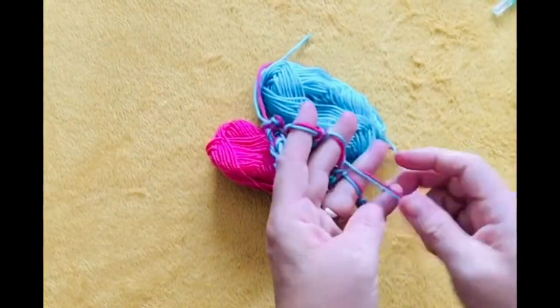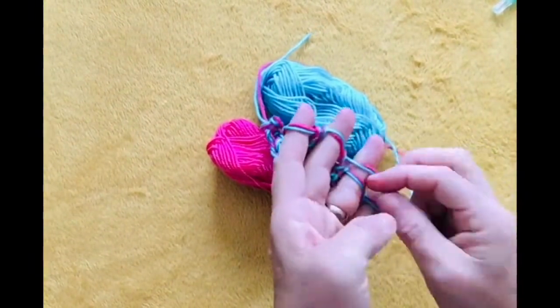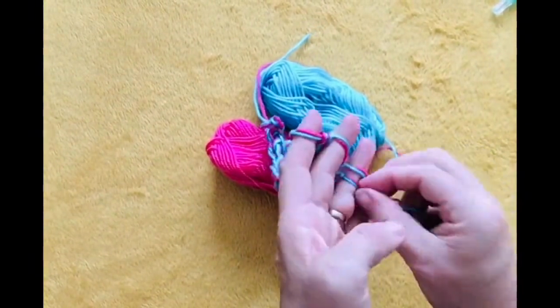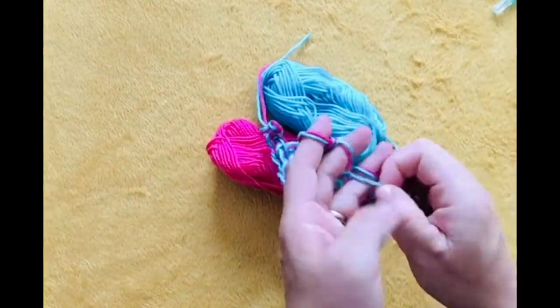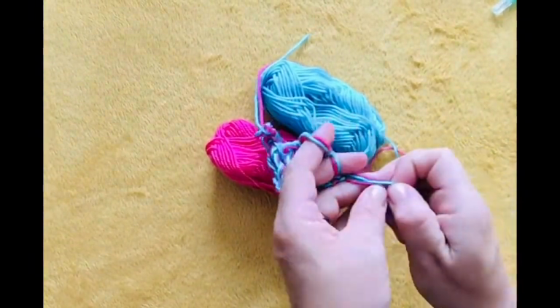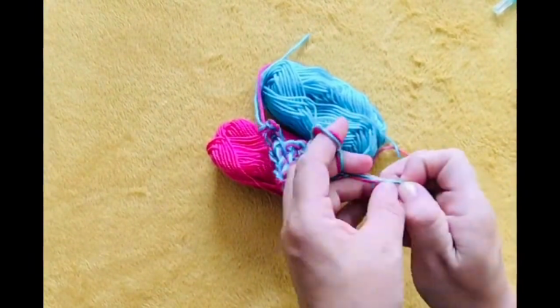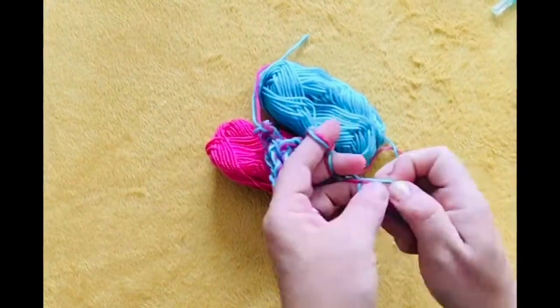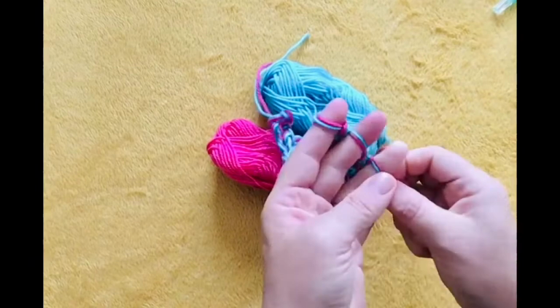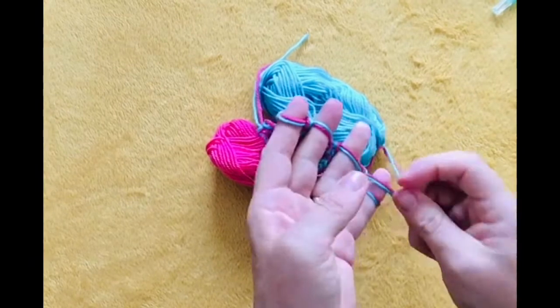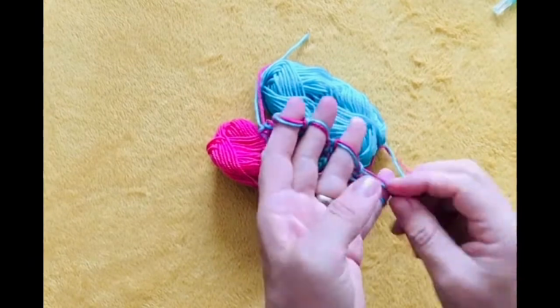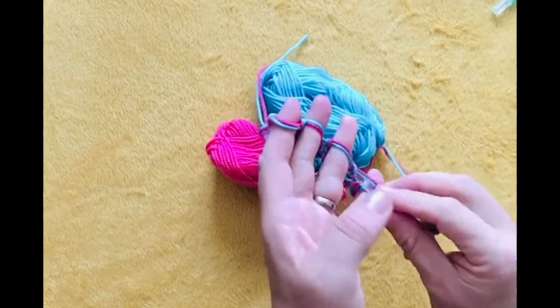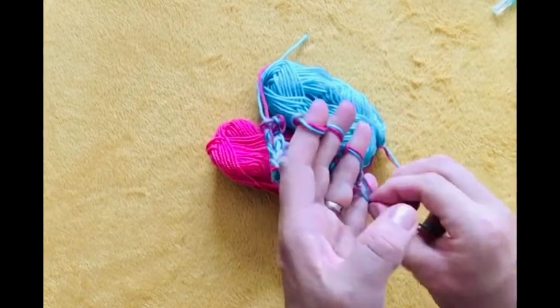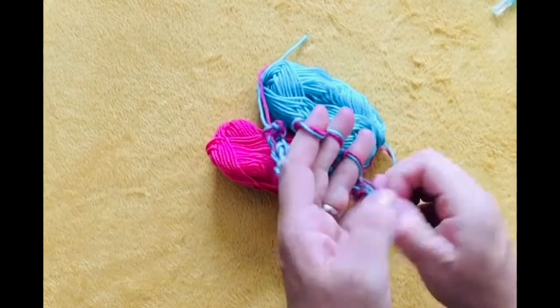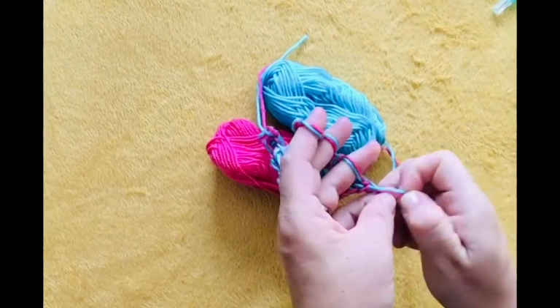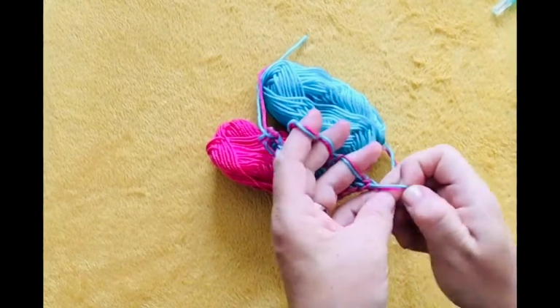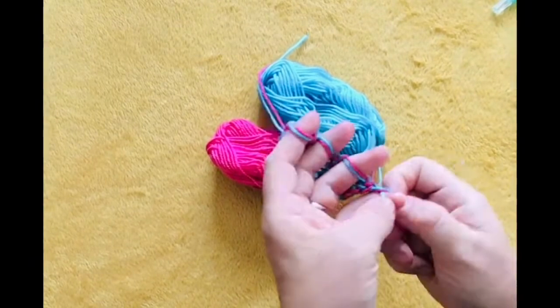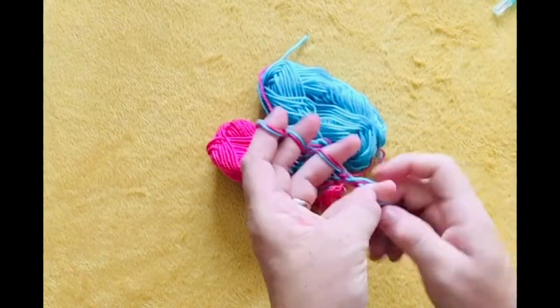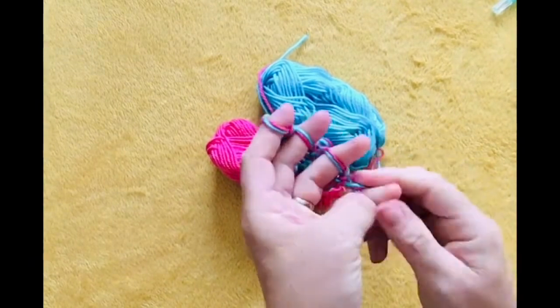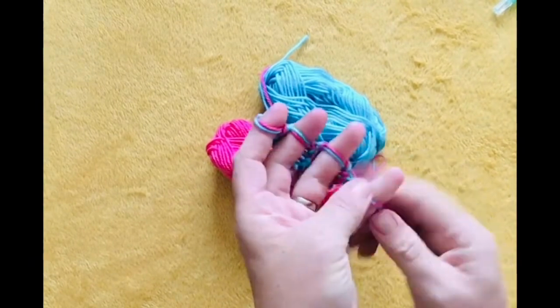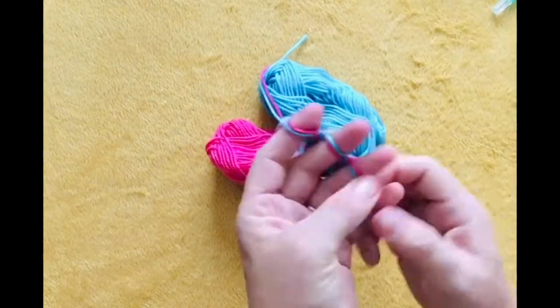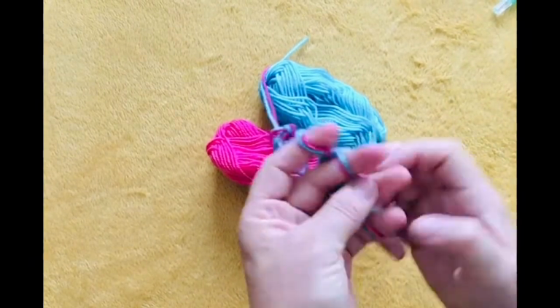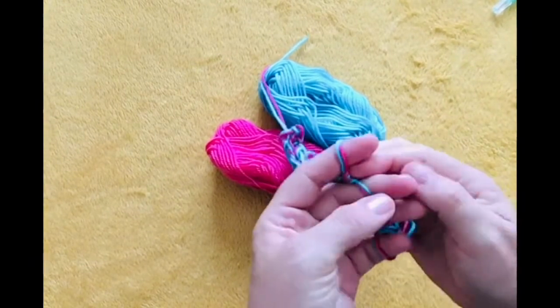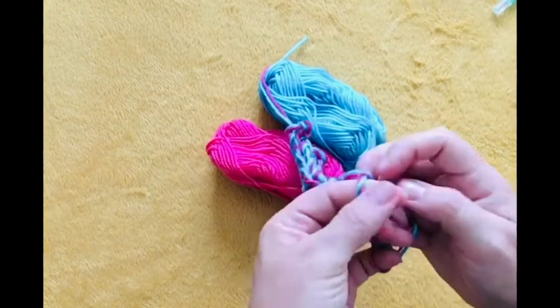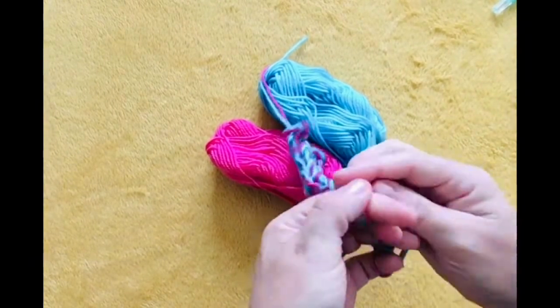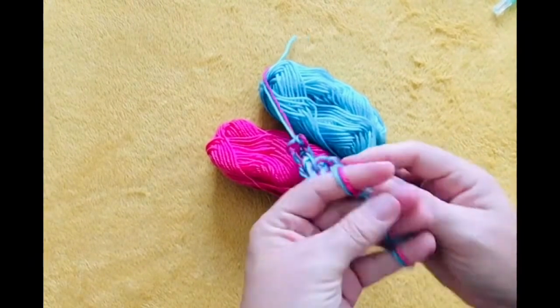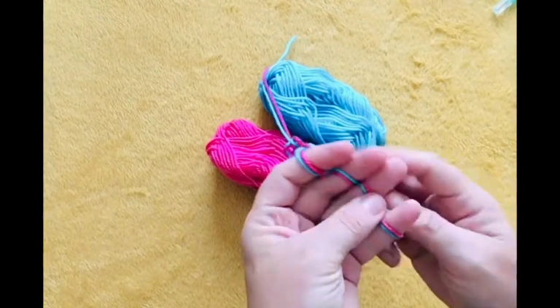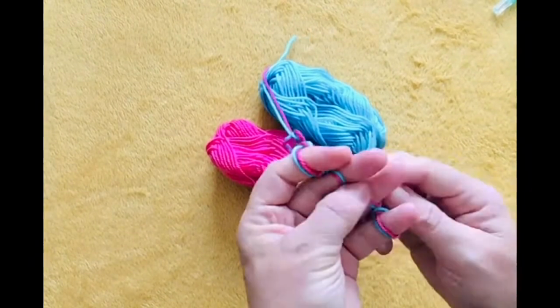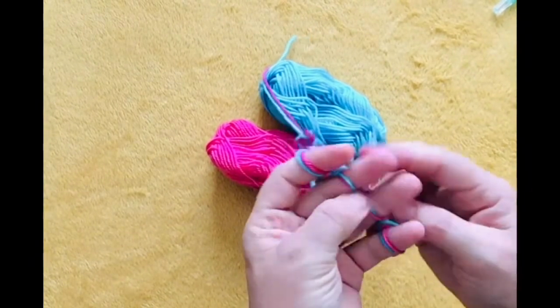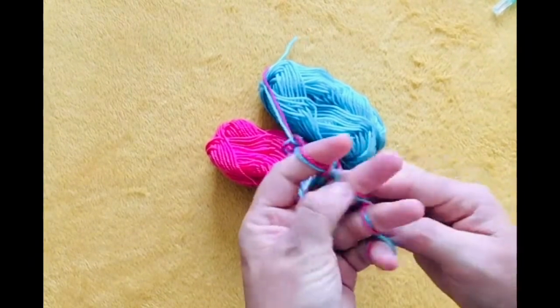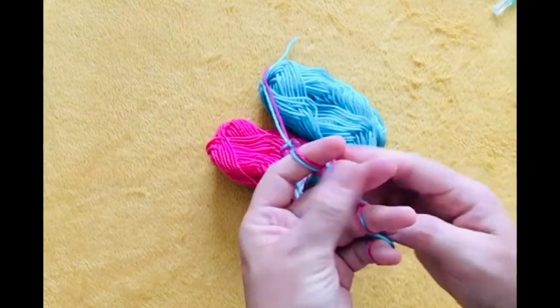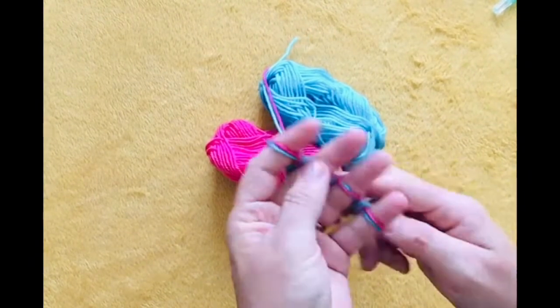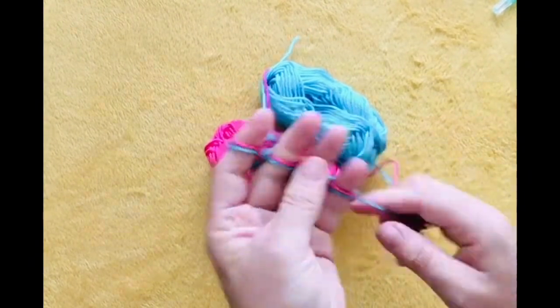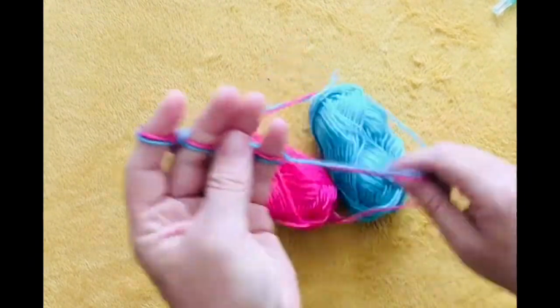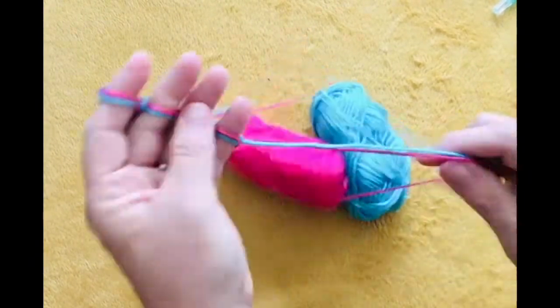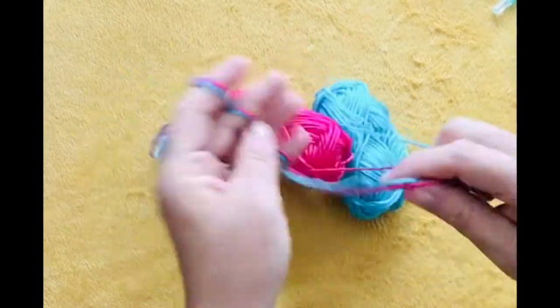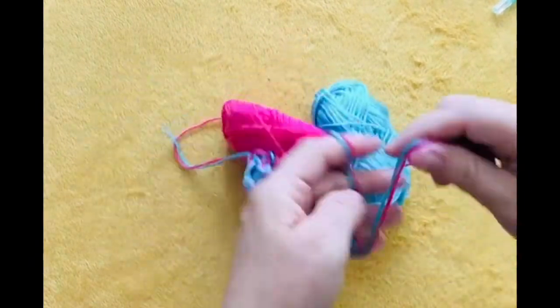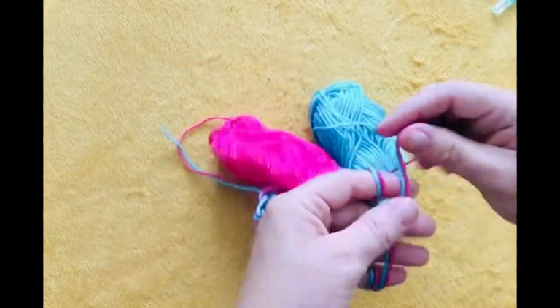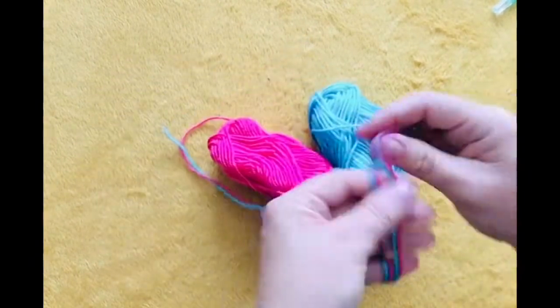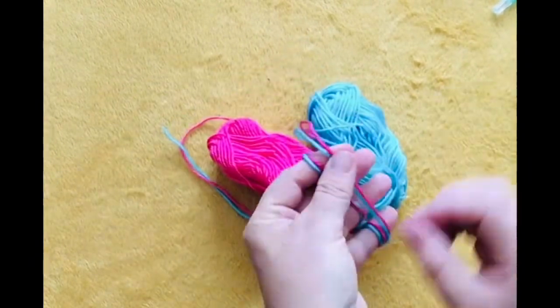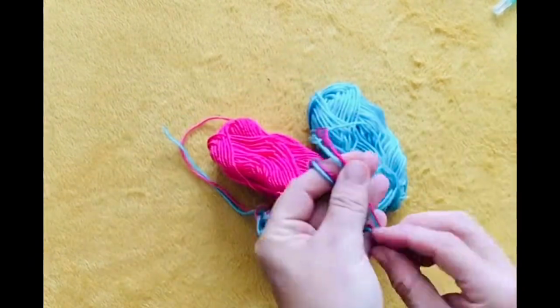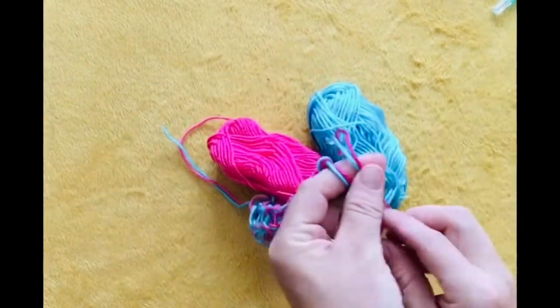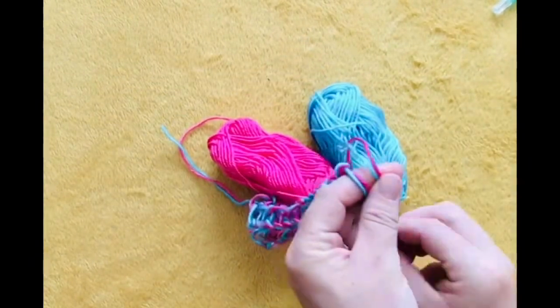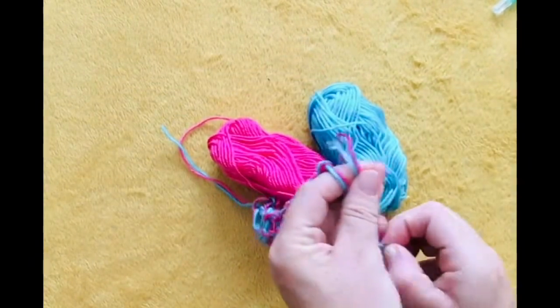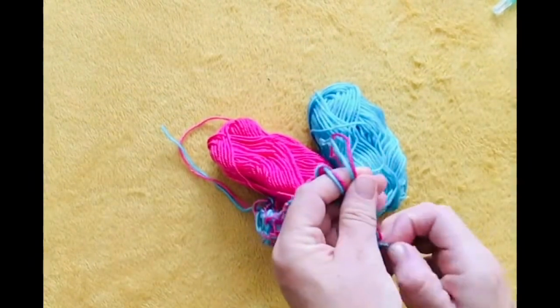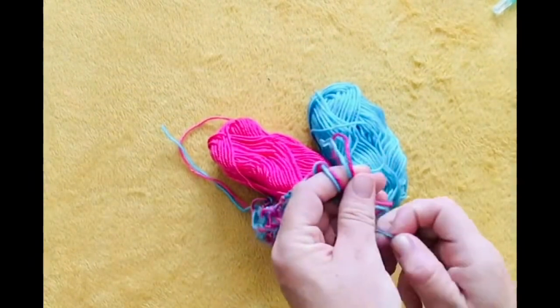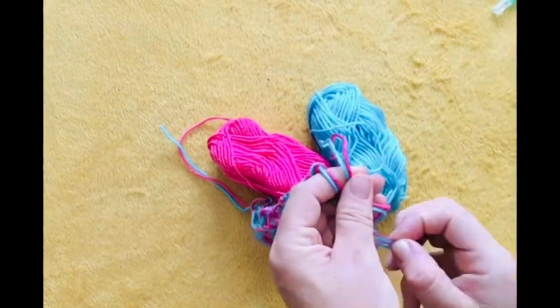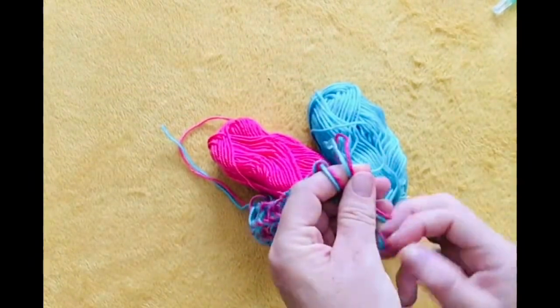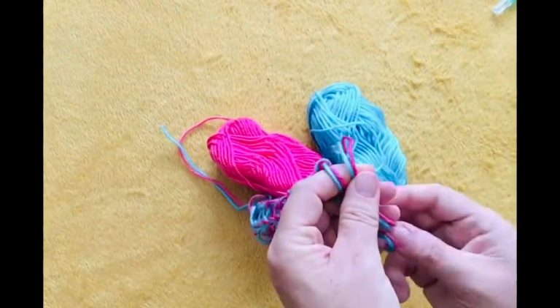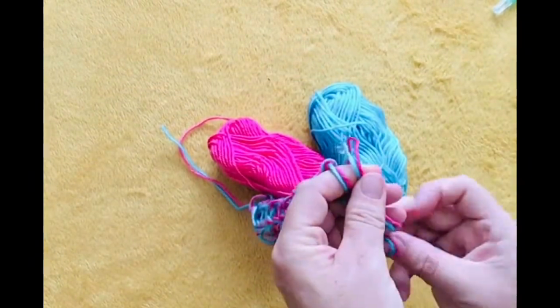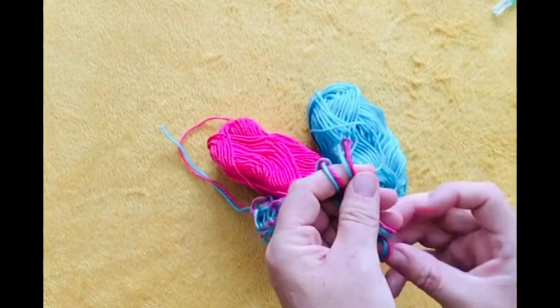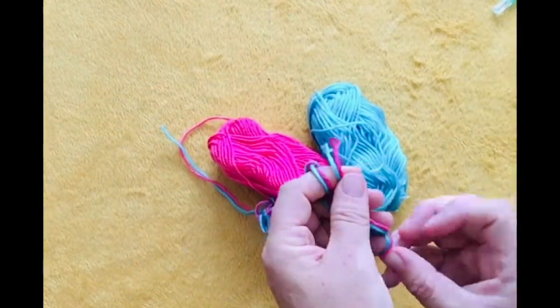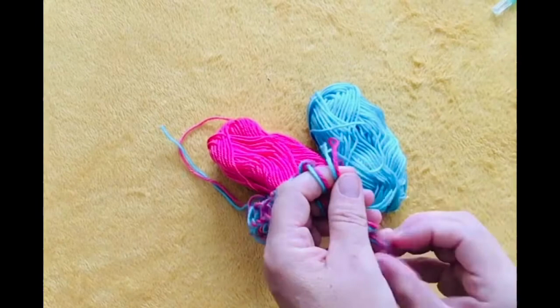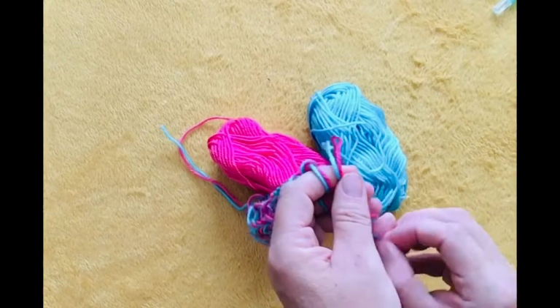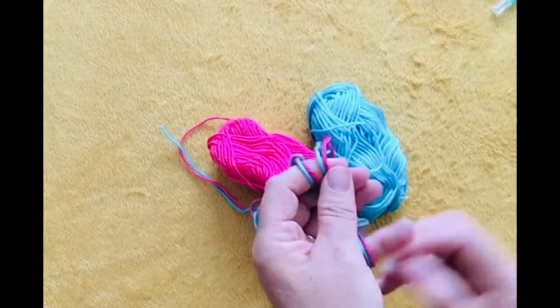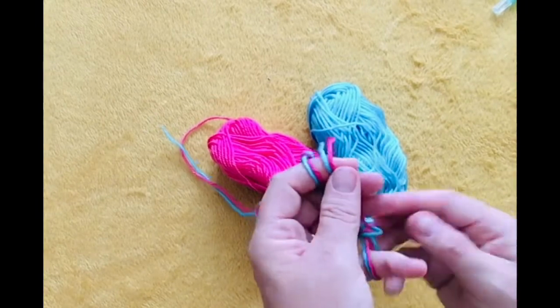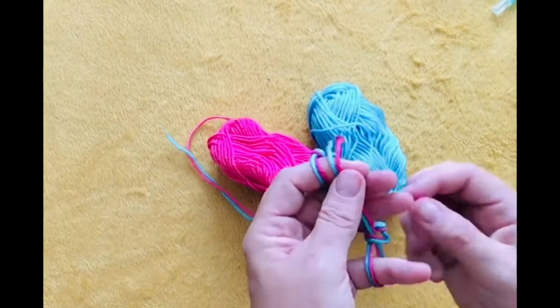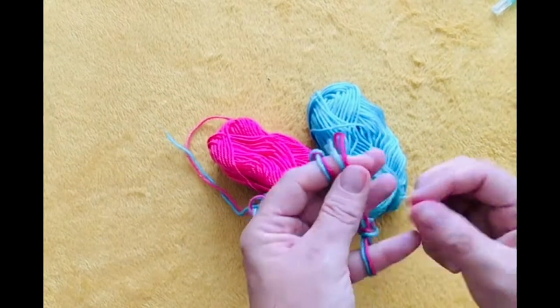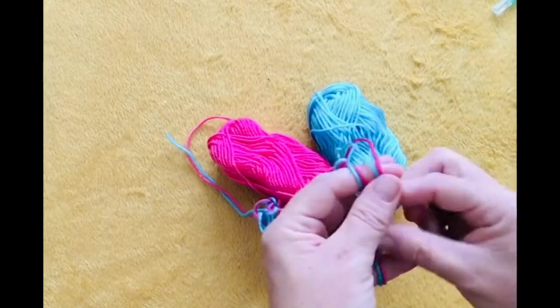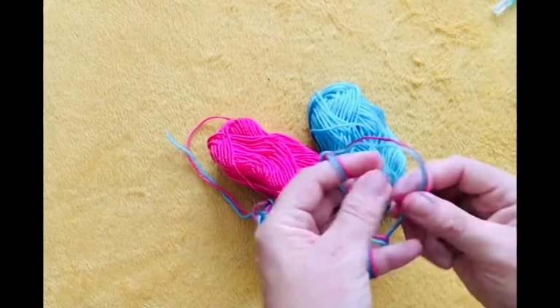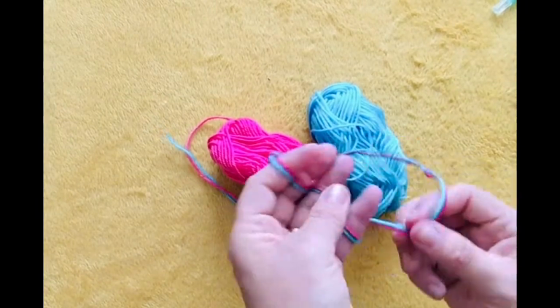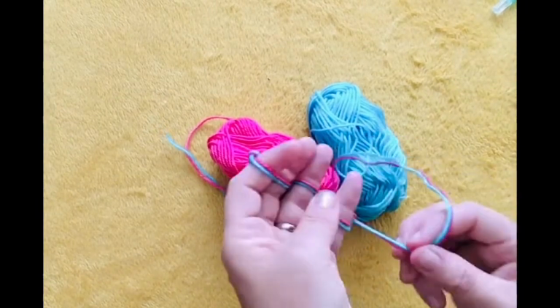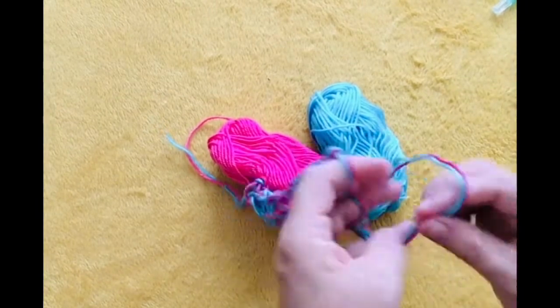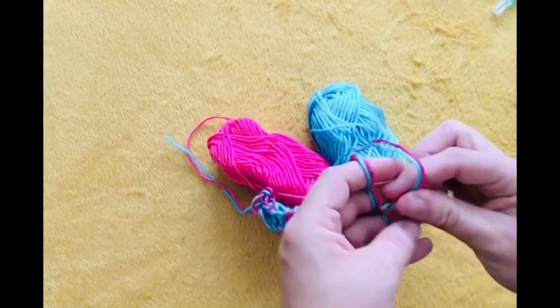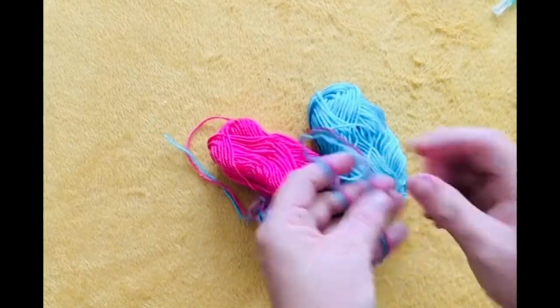When you've got the length that you require, cut your yarn and take your yarn over your fingers and your last stitch over the top to knot it together.